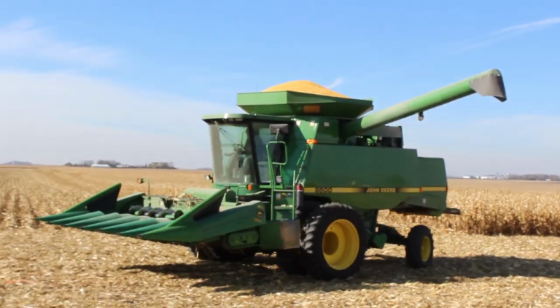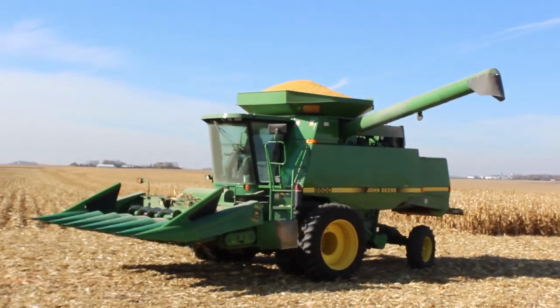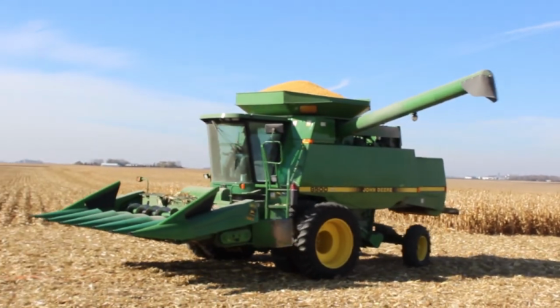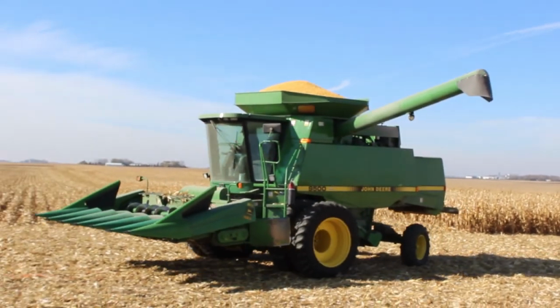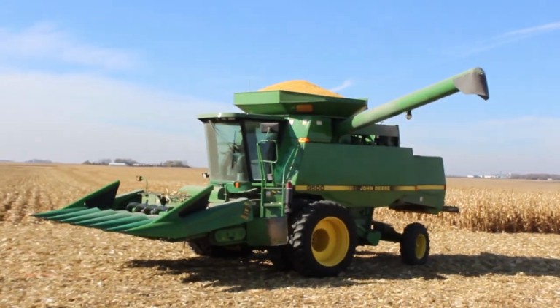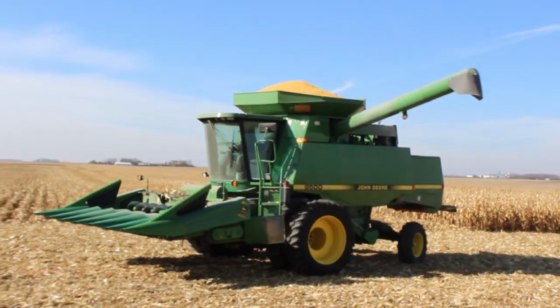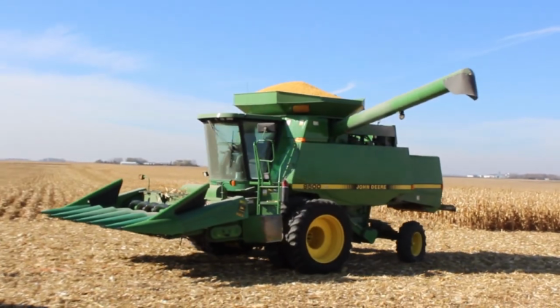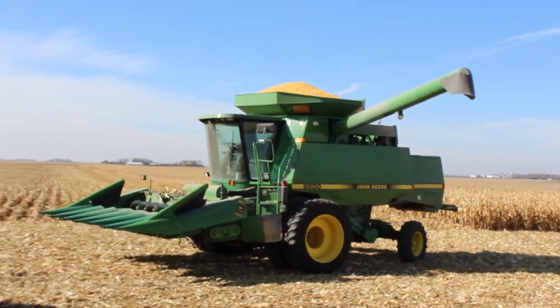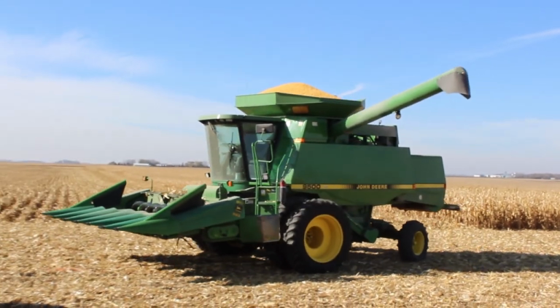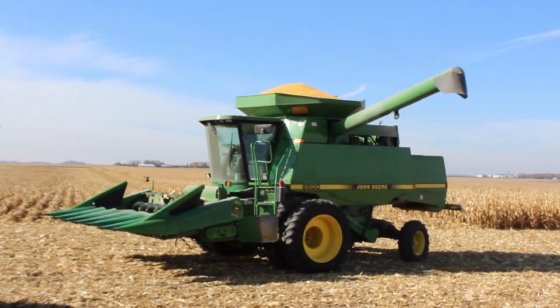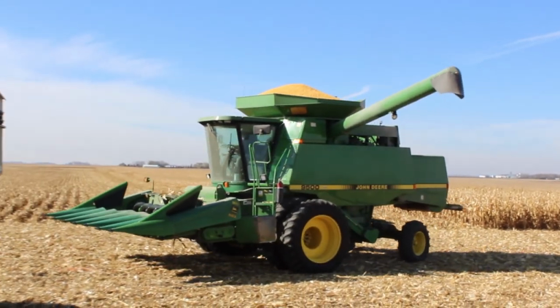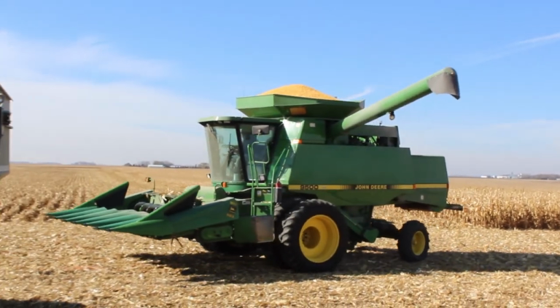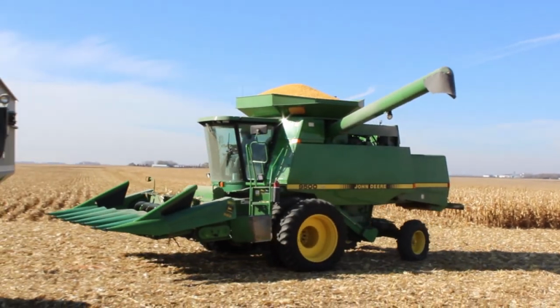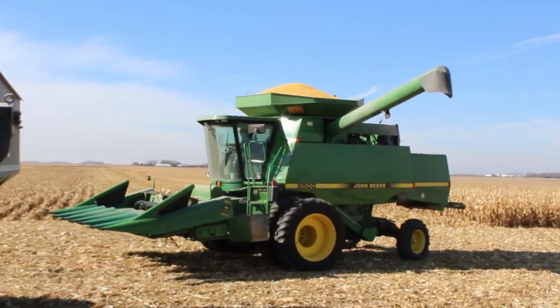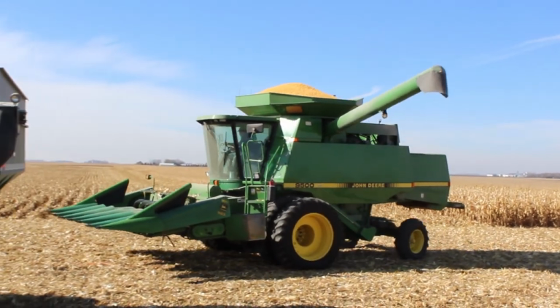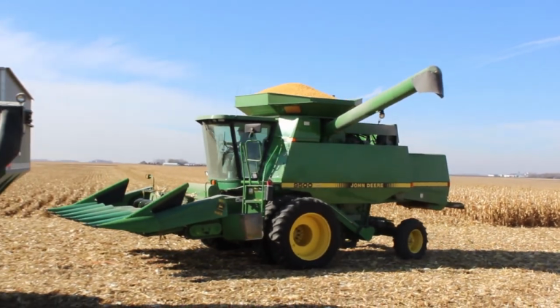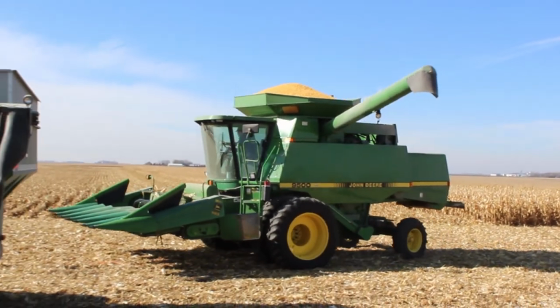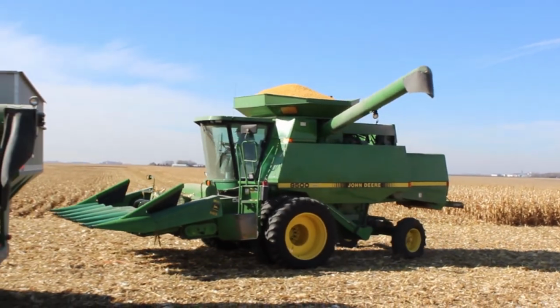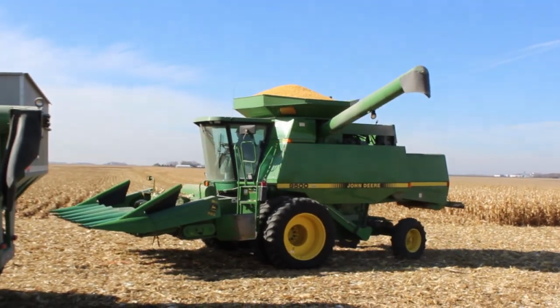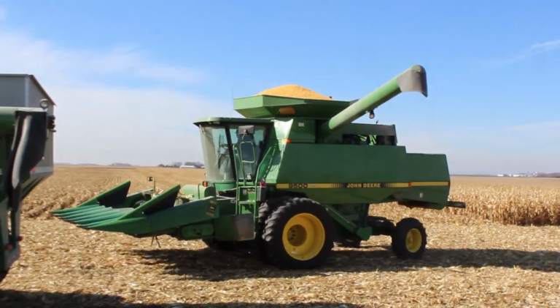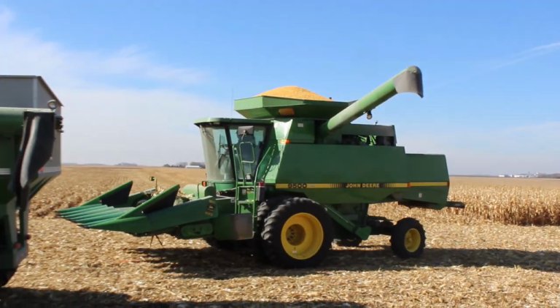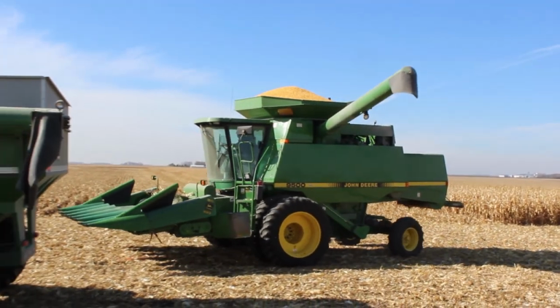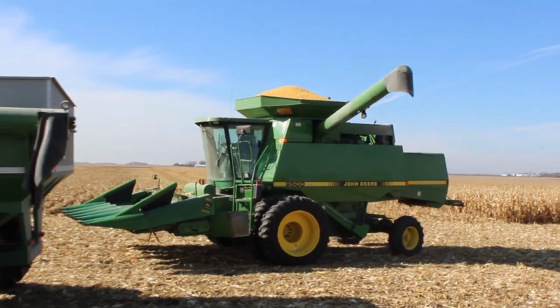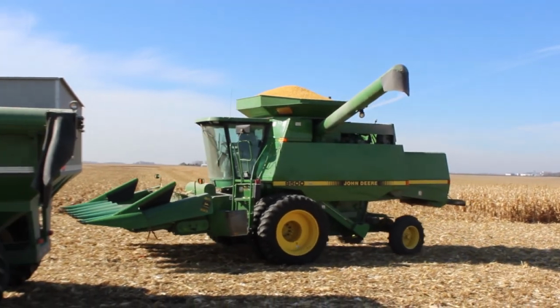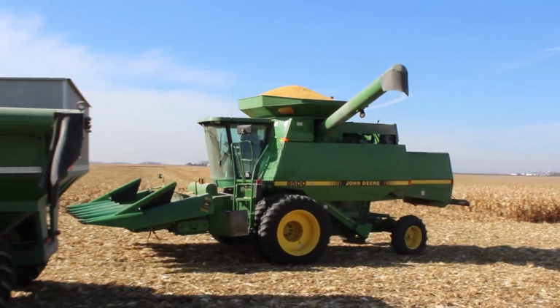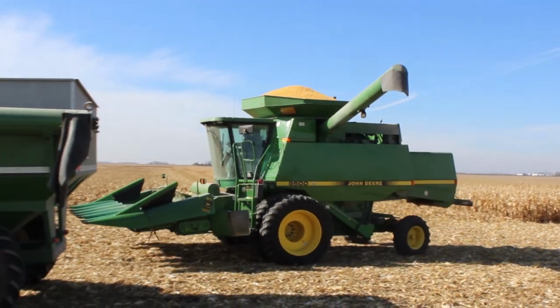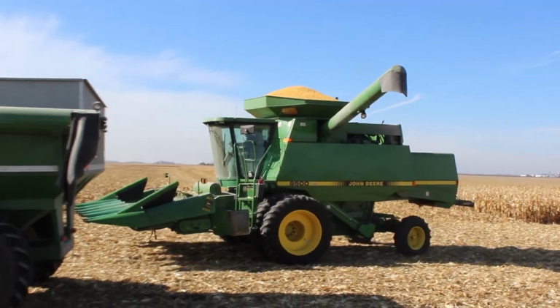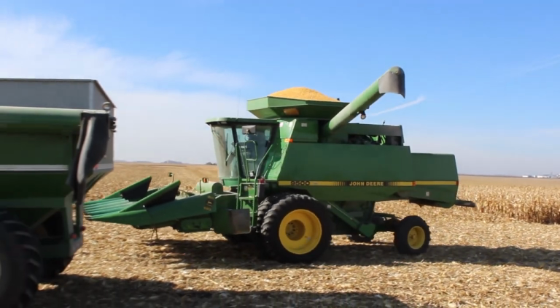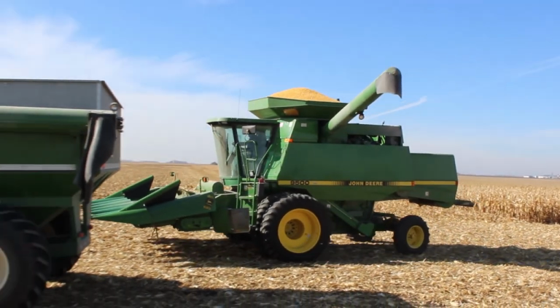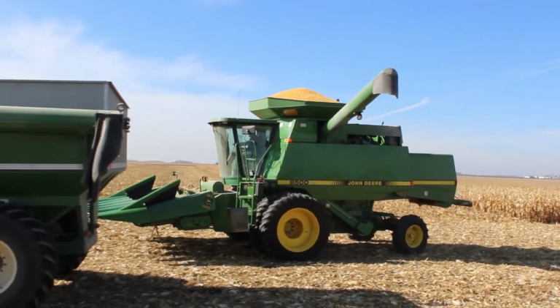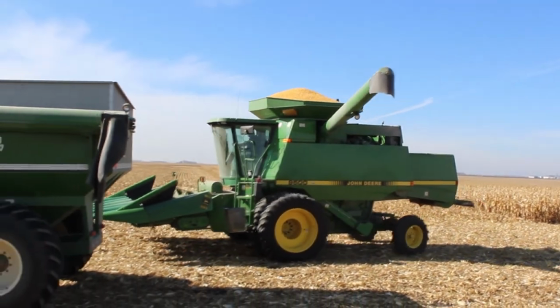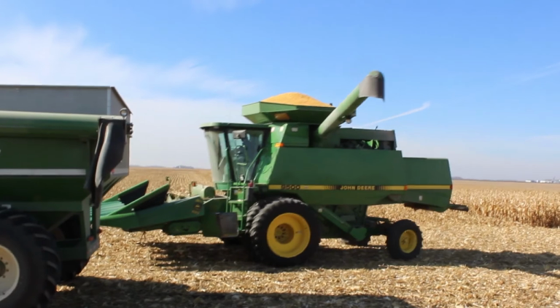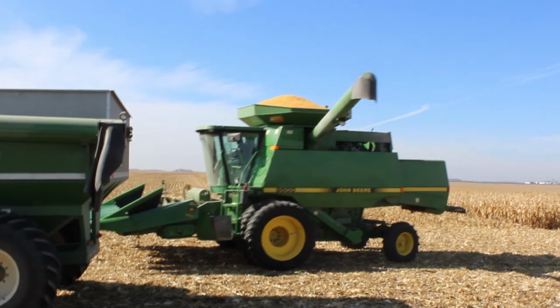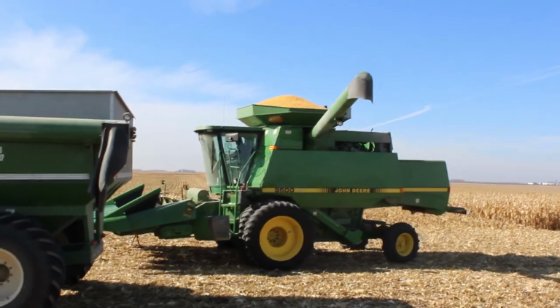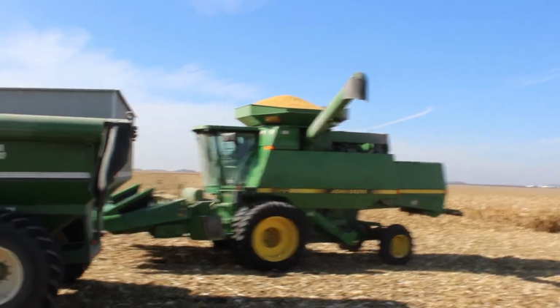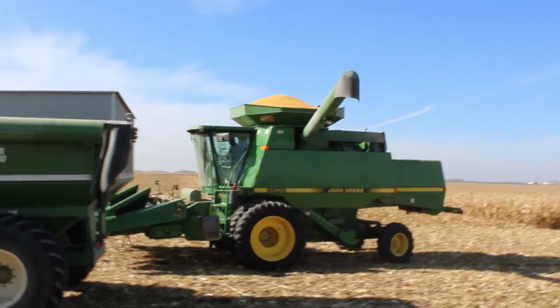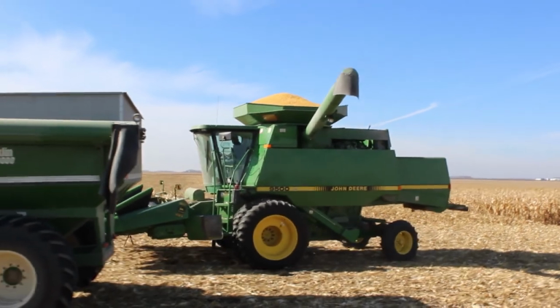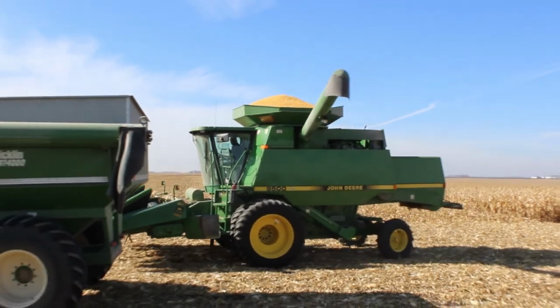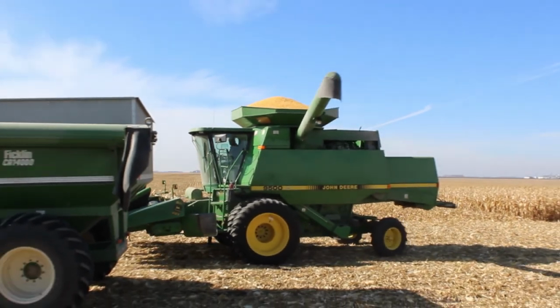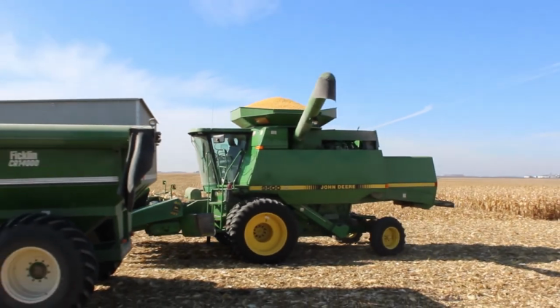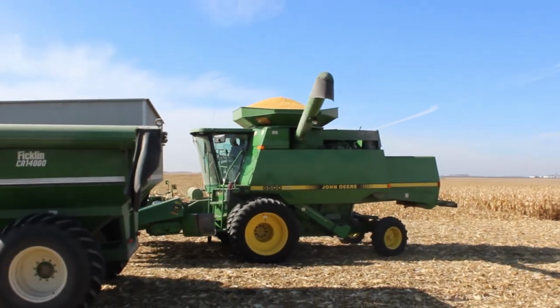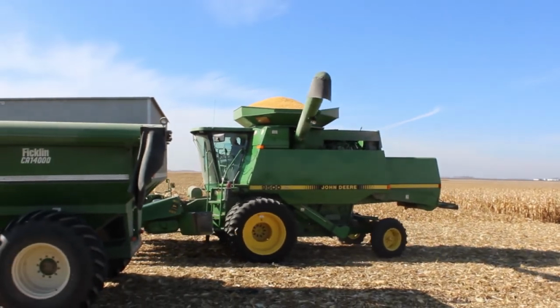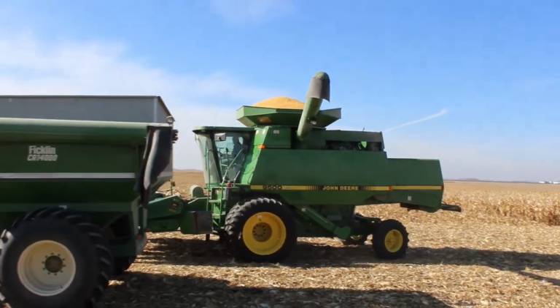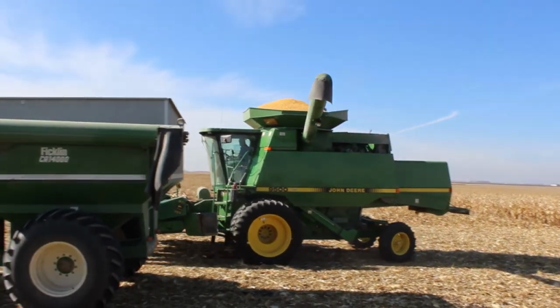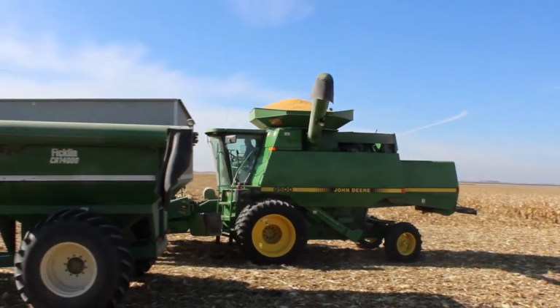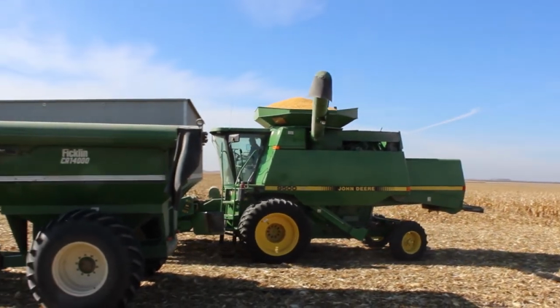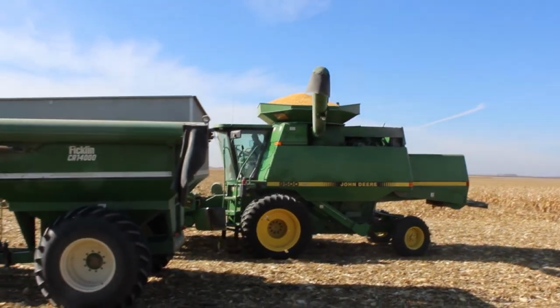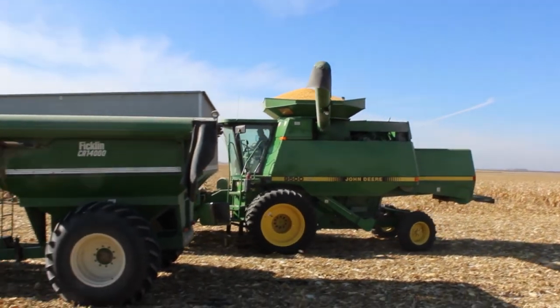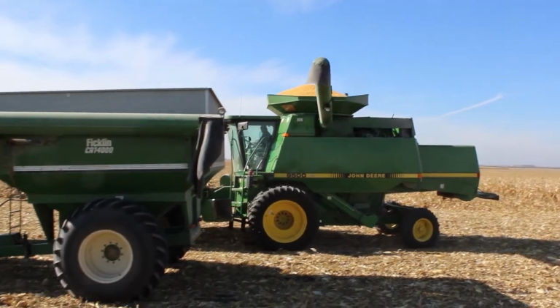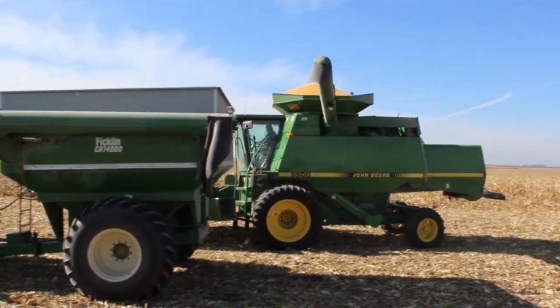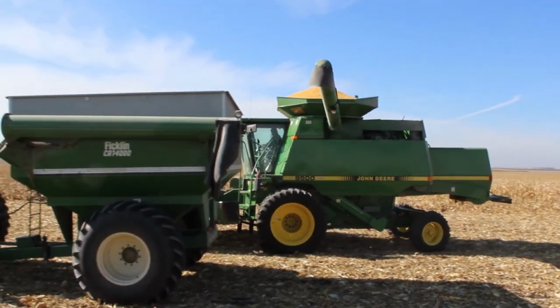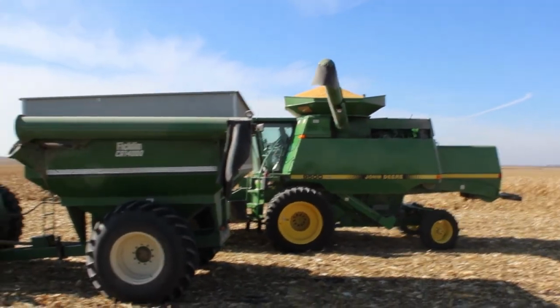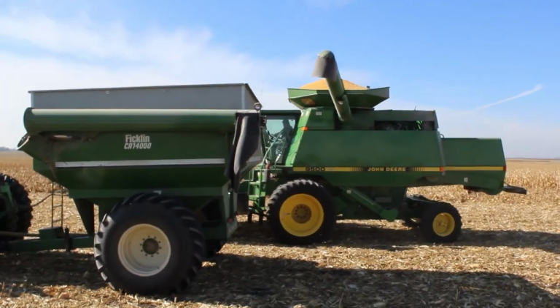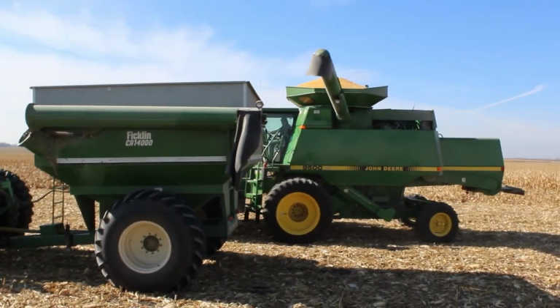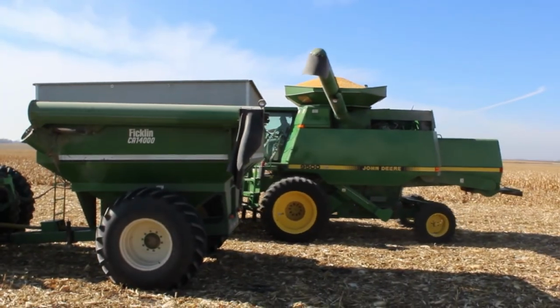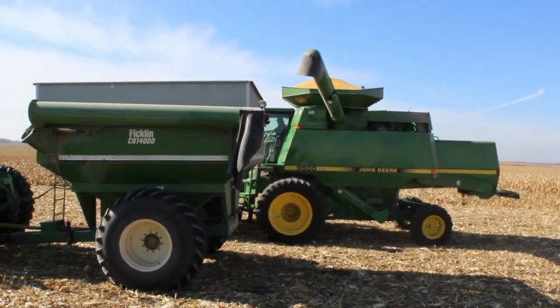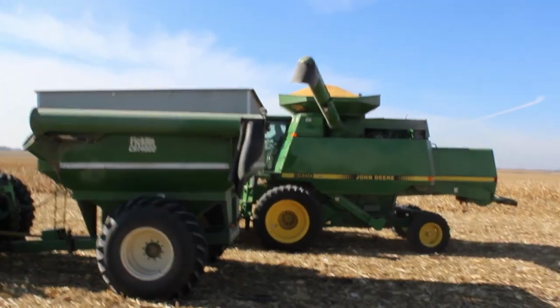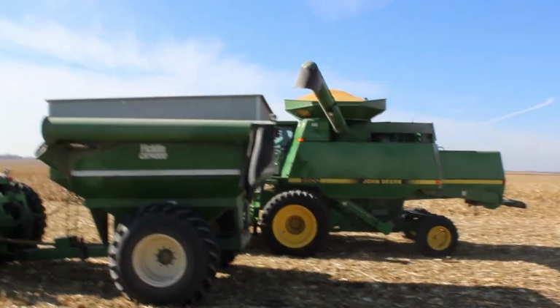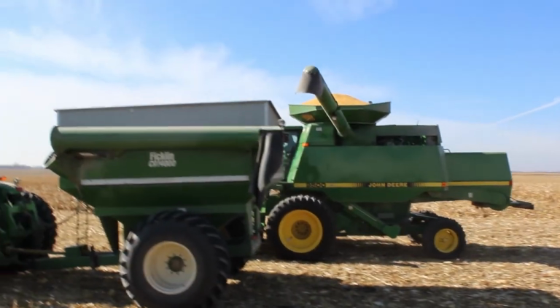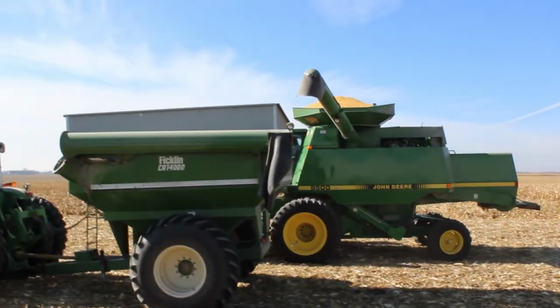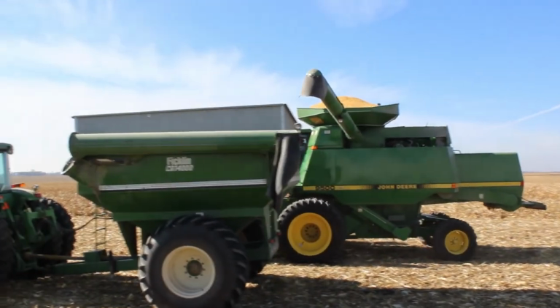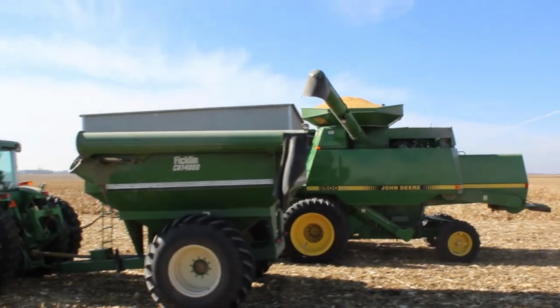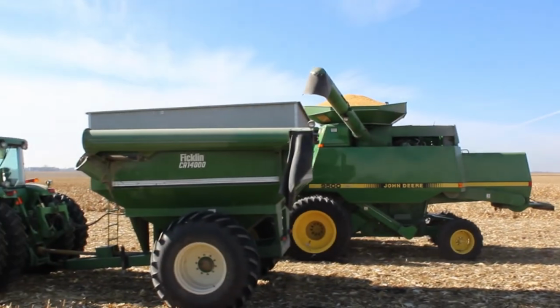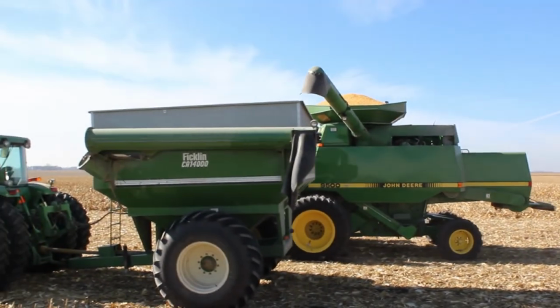Once the hopper is full, the grain must be emptied. Here, the grain in the hopper is being dumped into a grain cart.